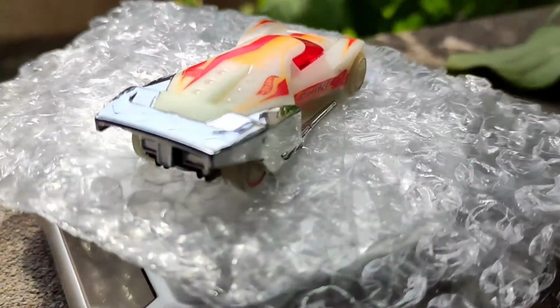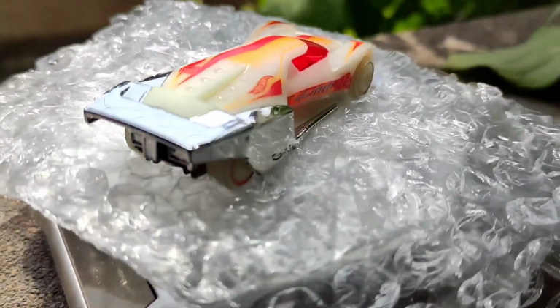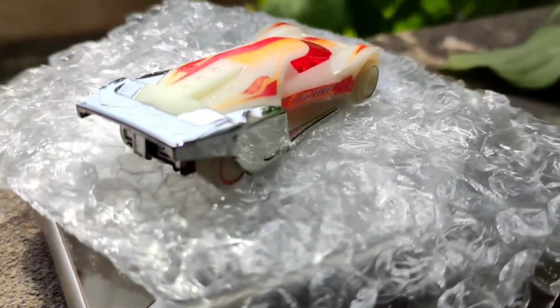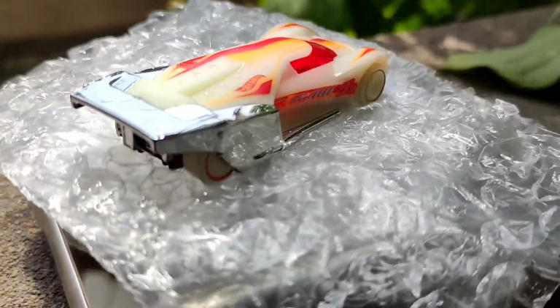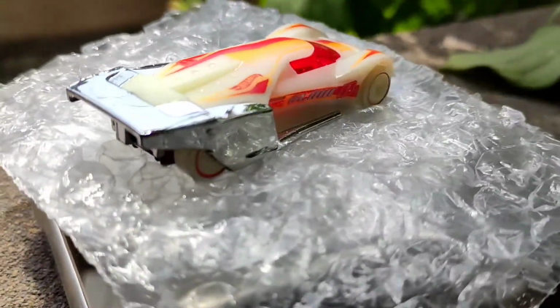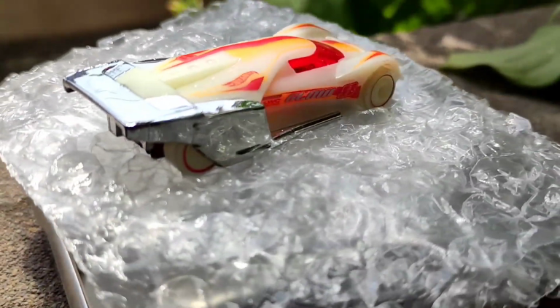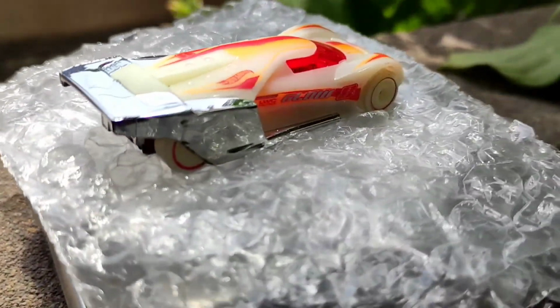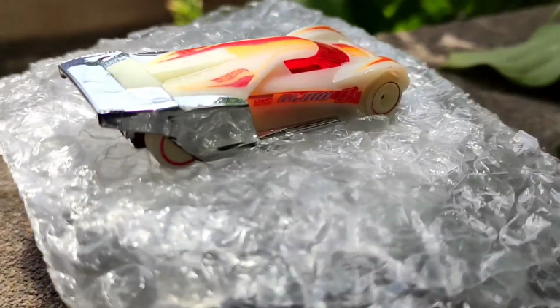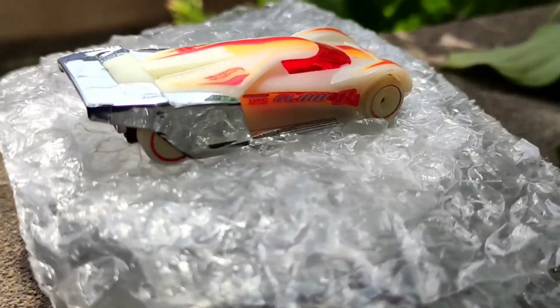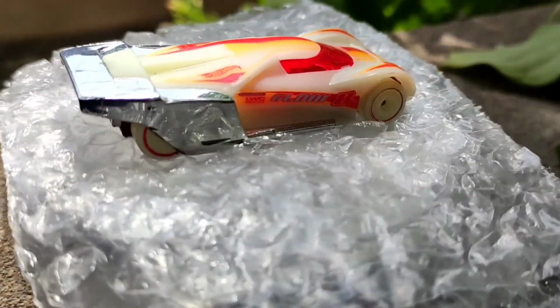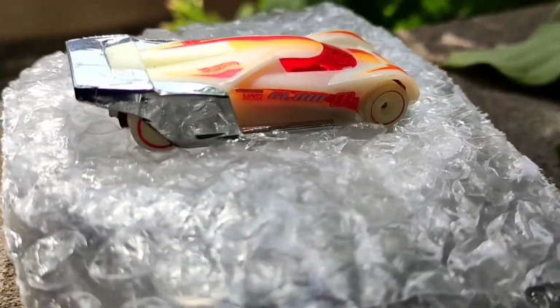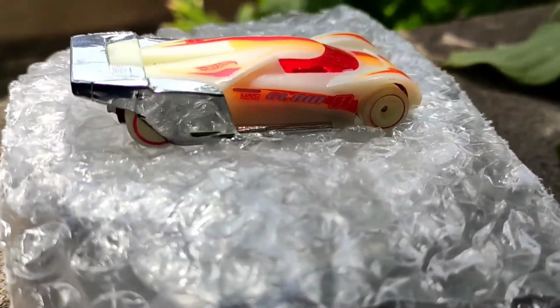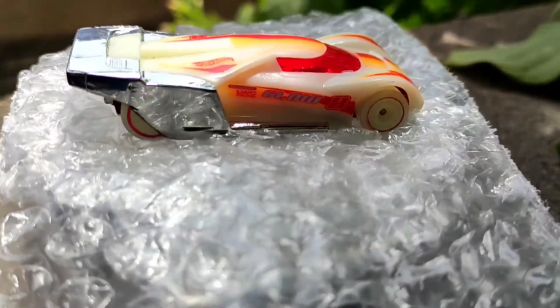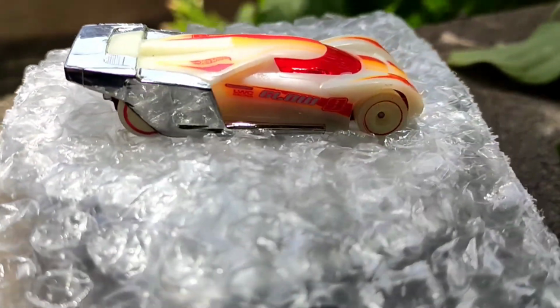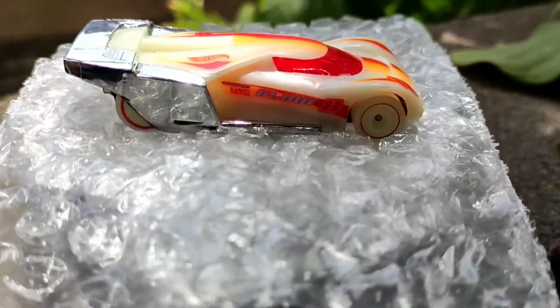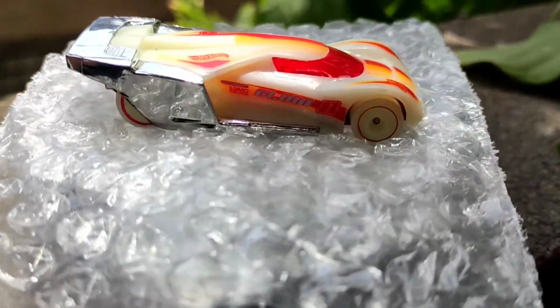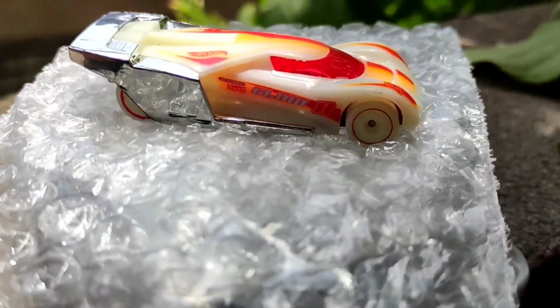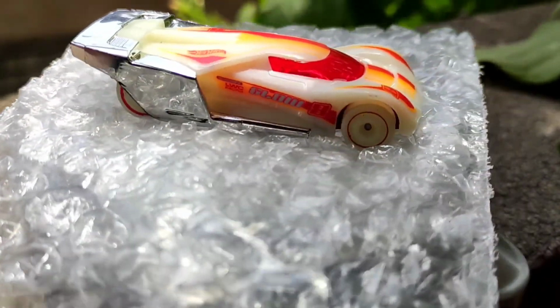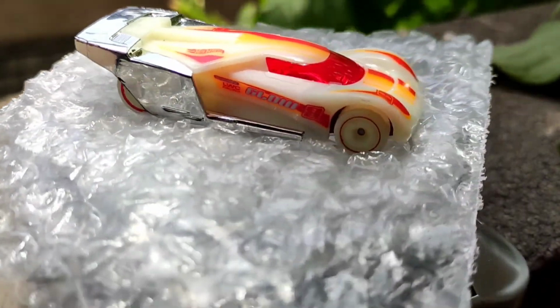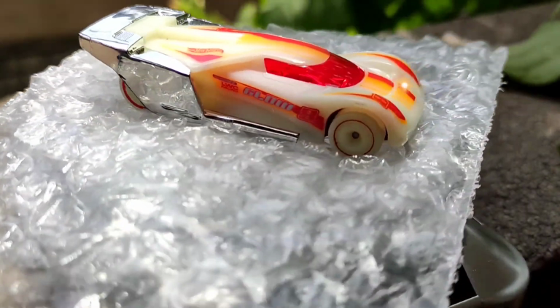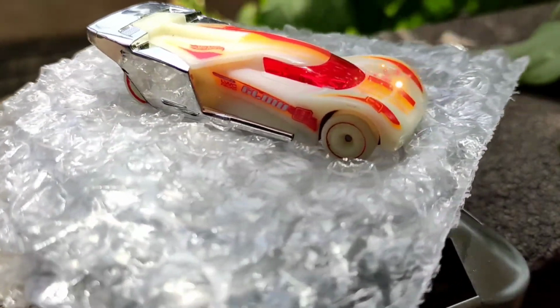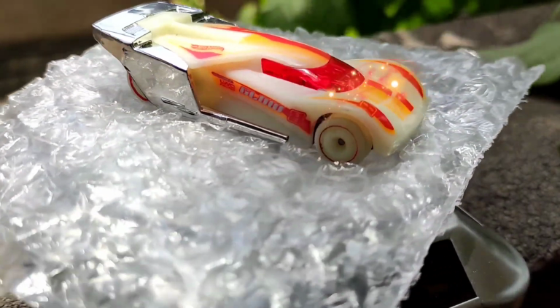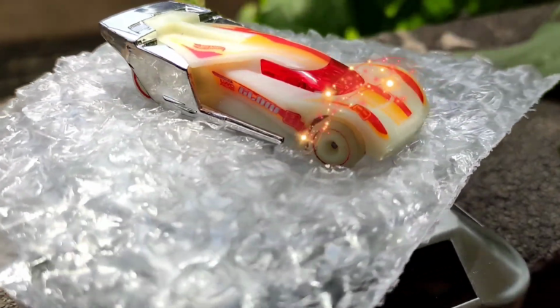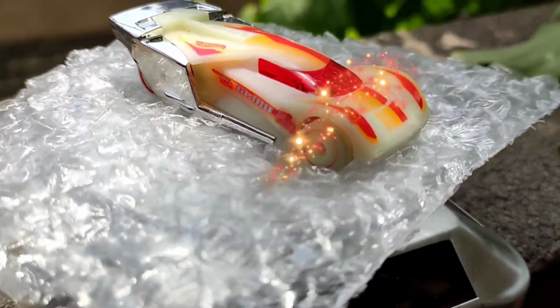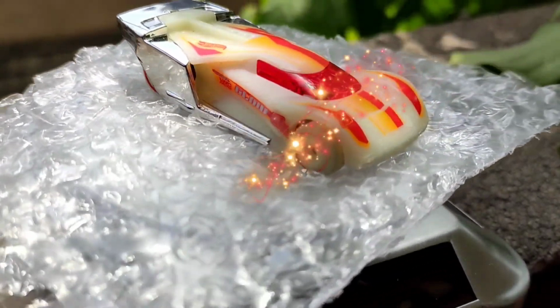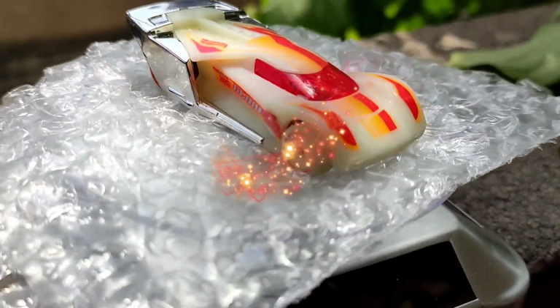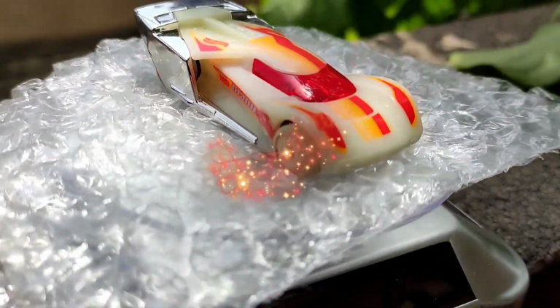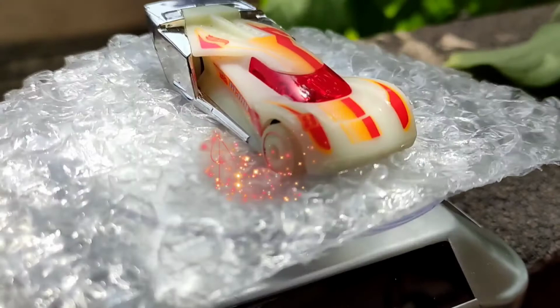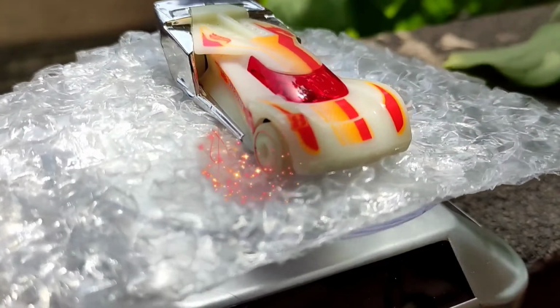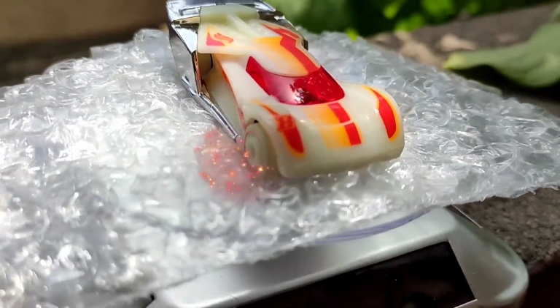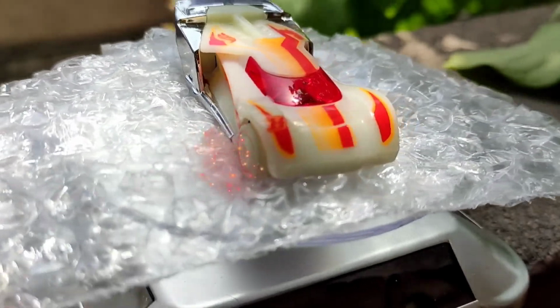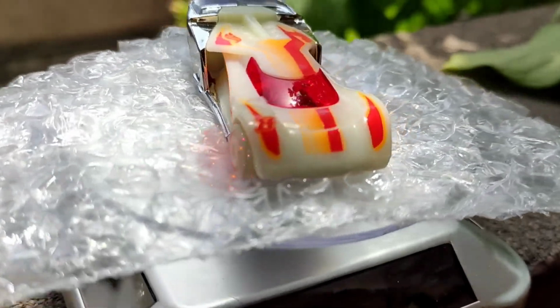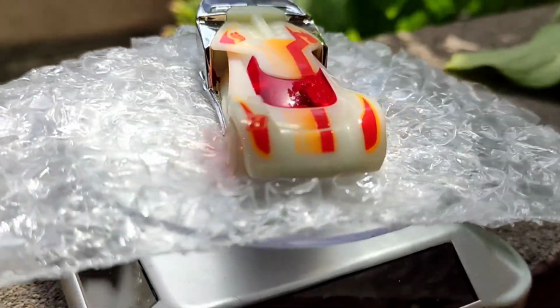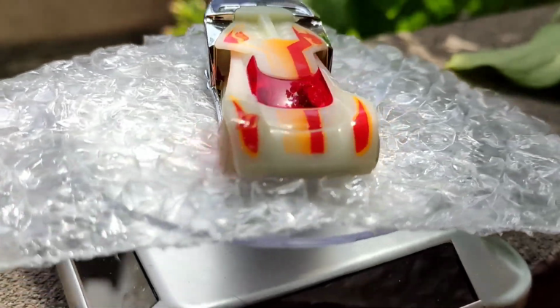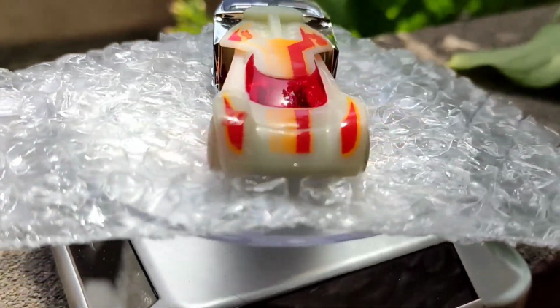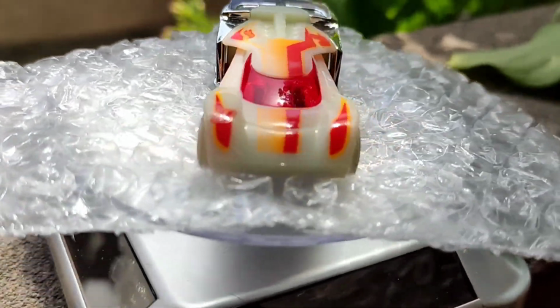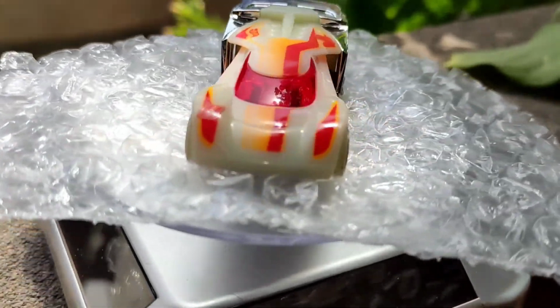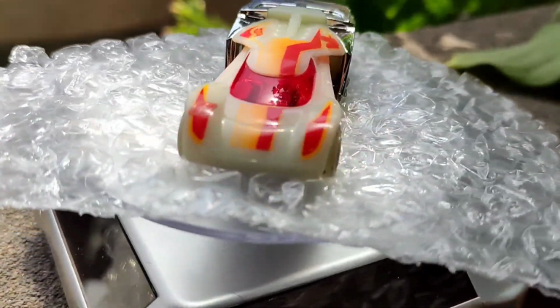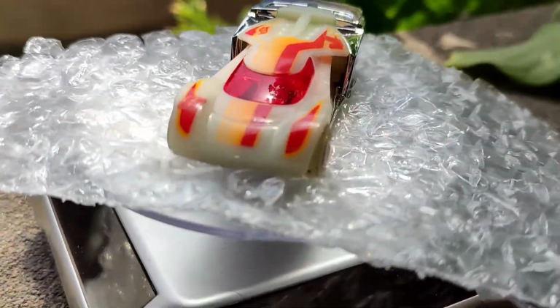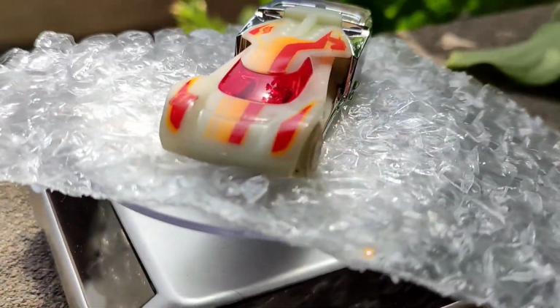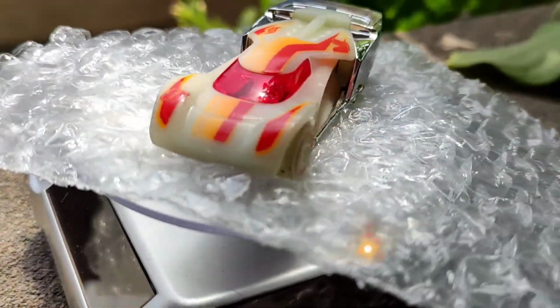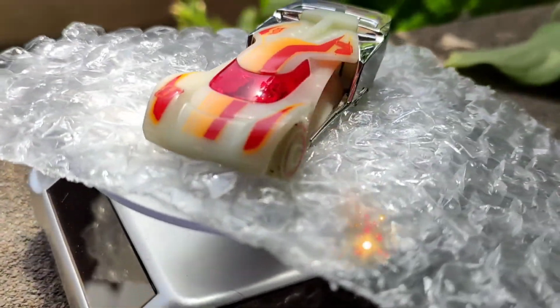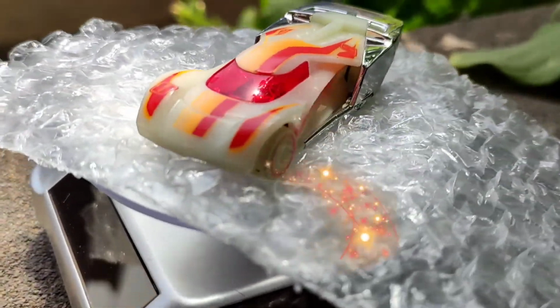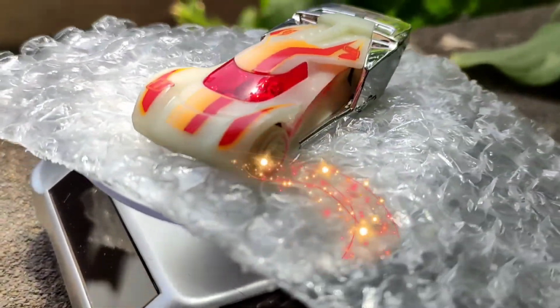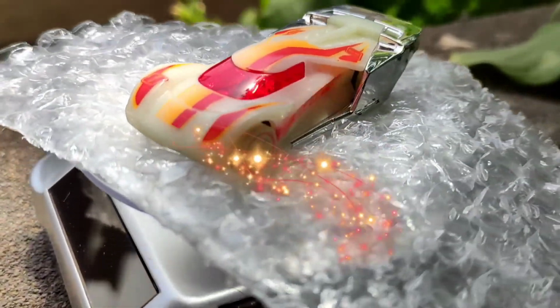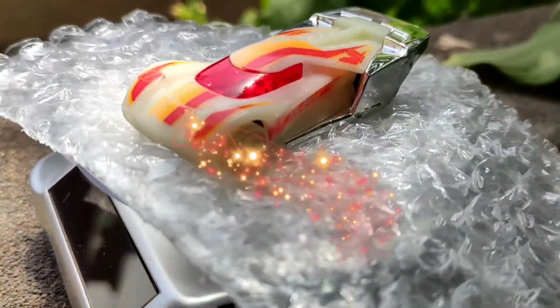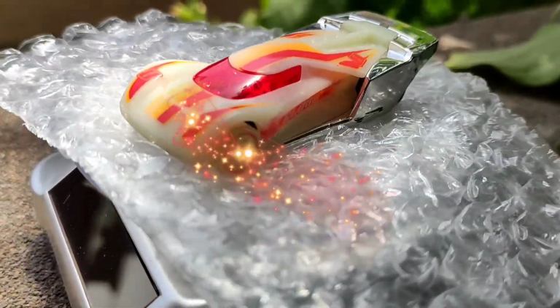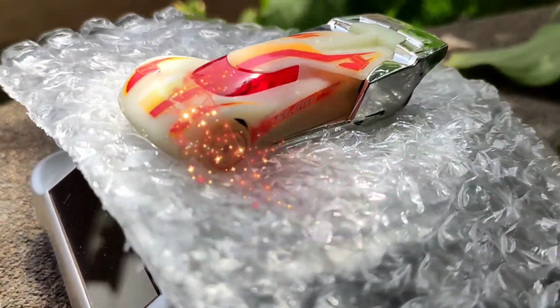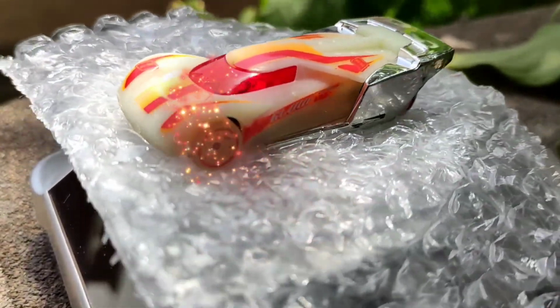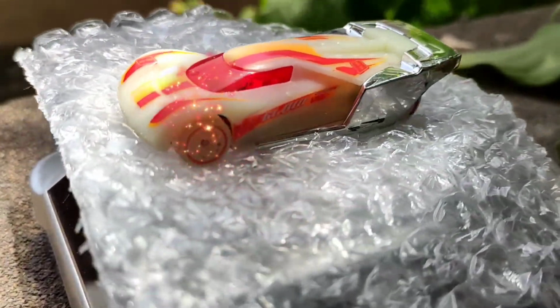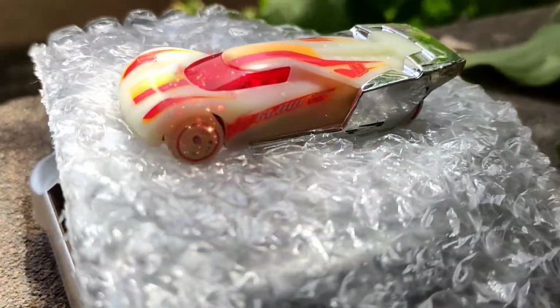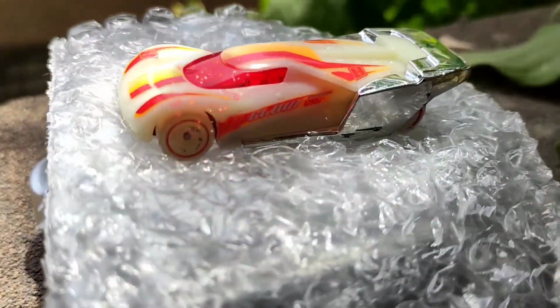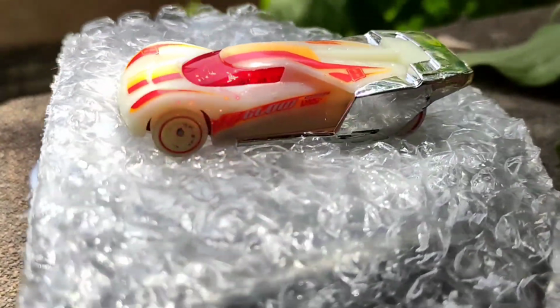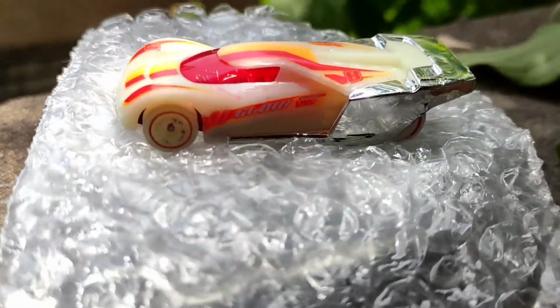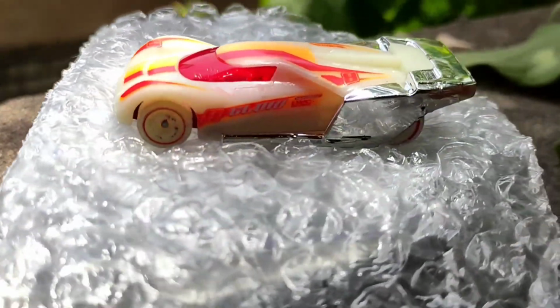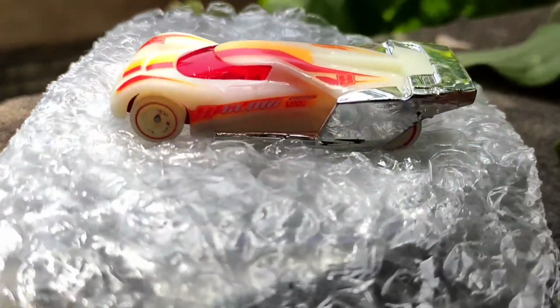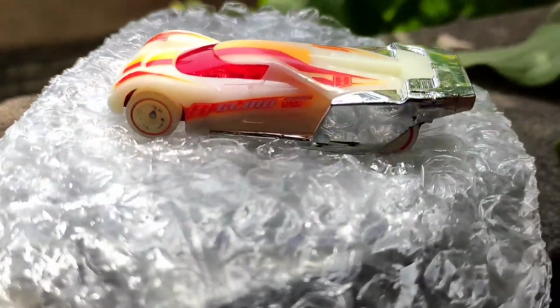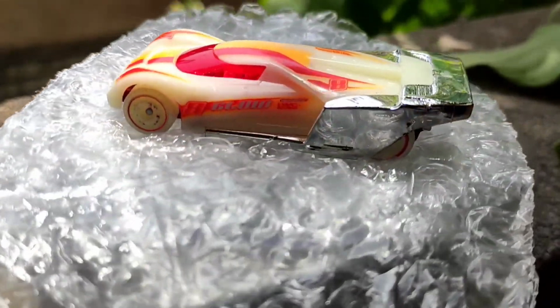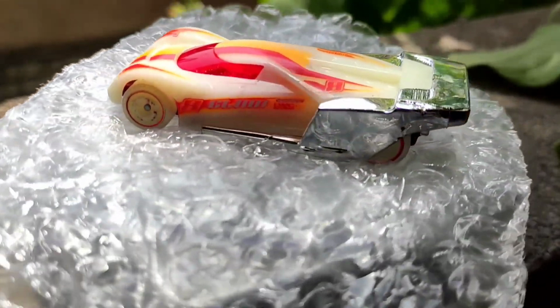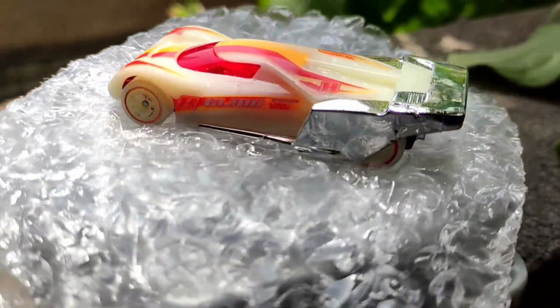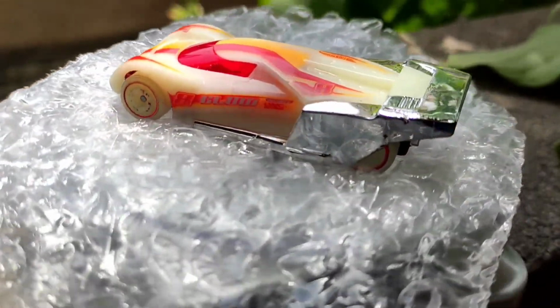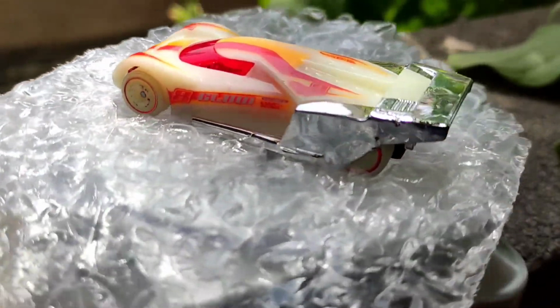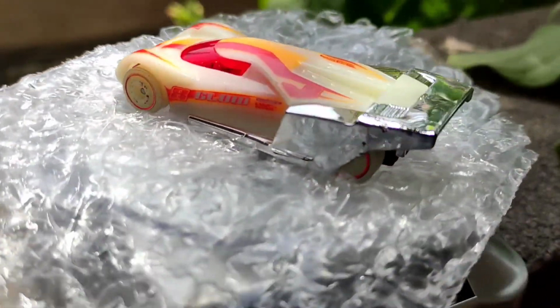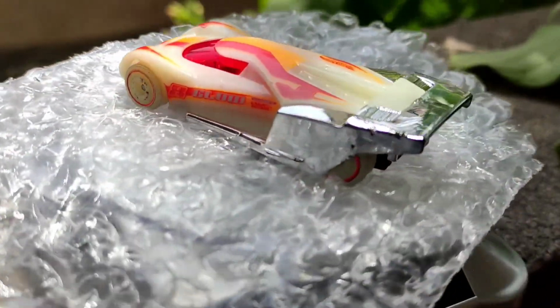In the end guys, this car is best for drag racing and best for the collection. Thanks for watching the video, hope you like it!